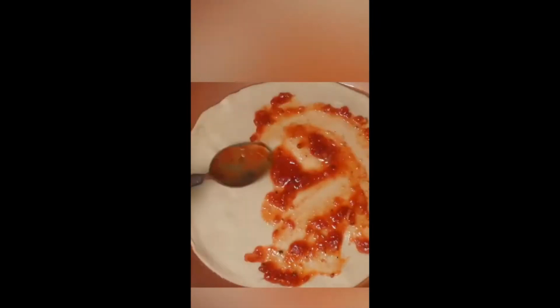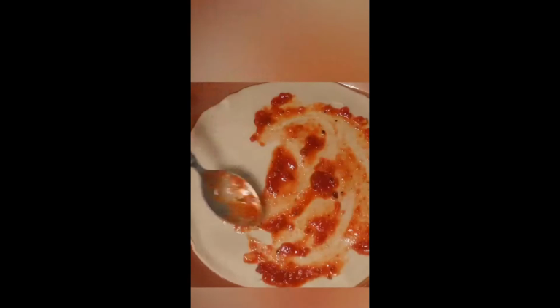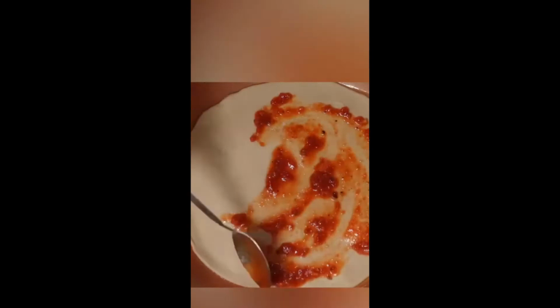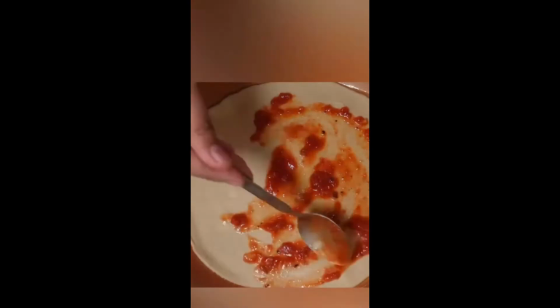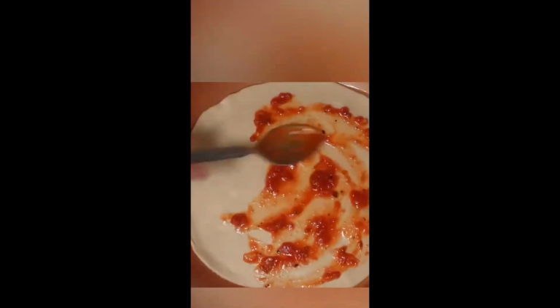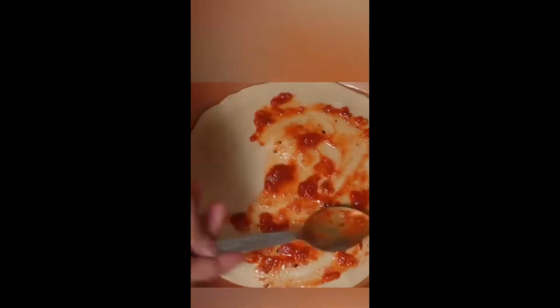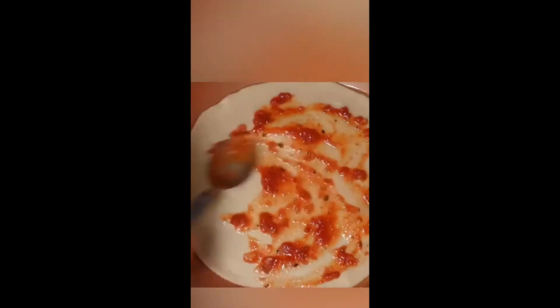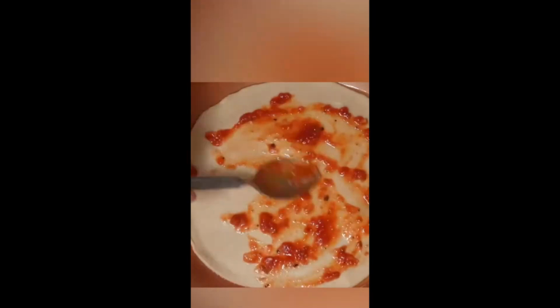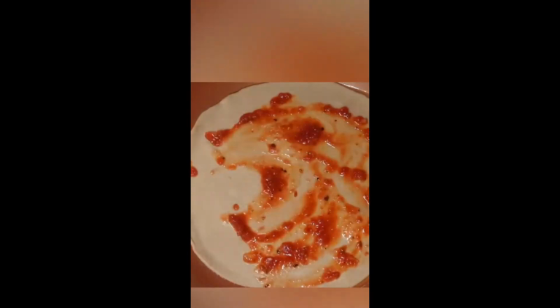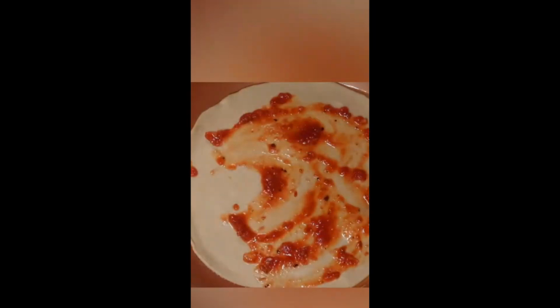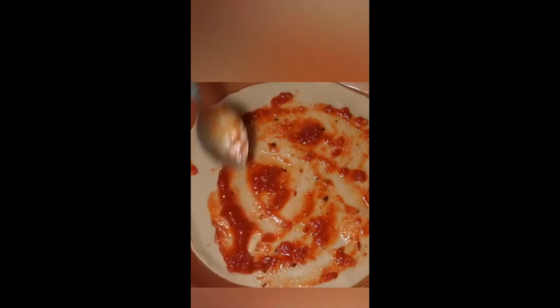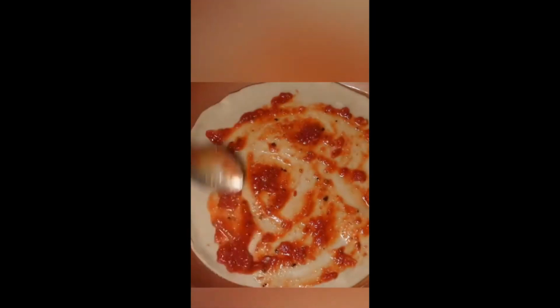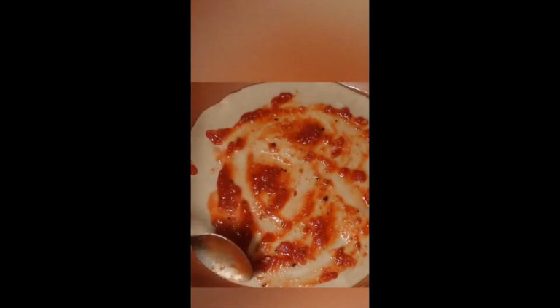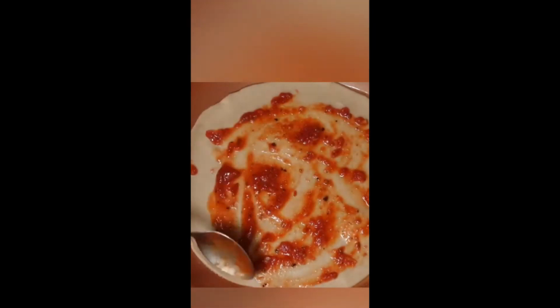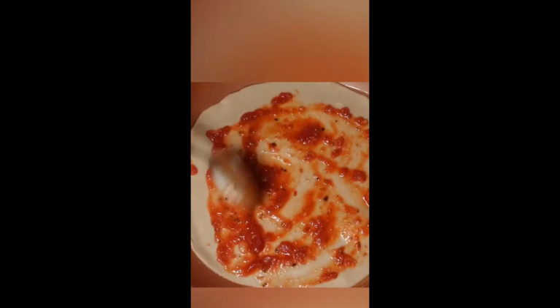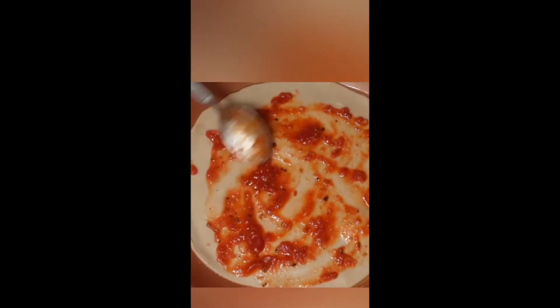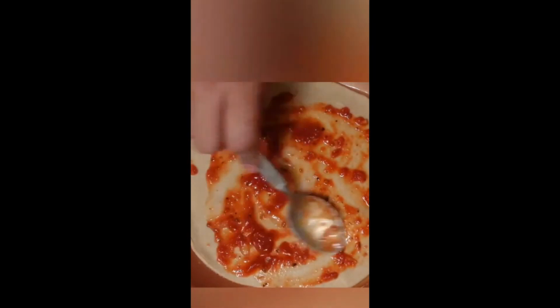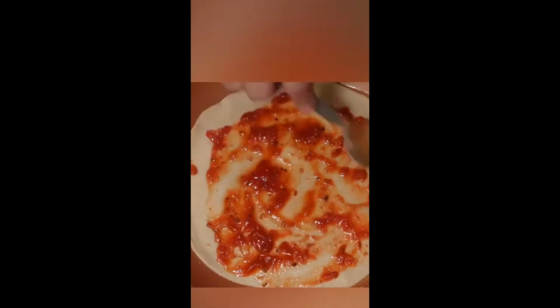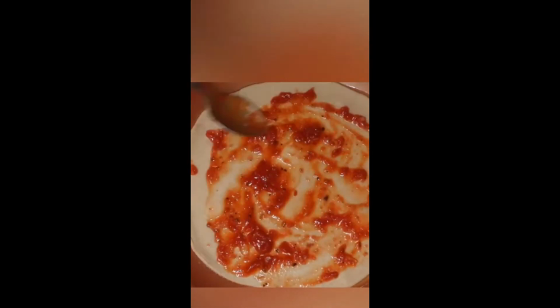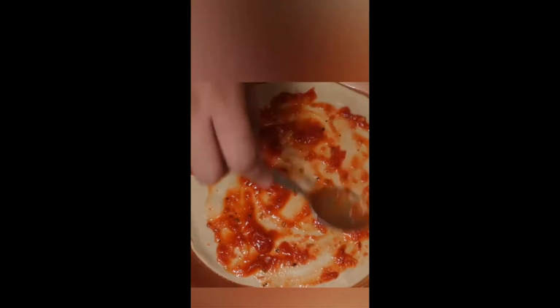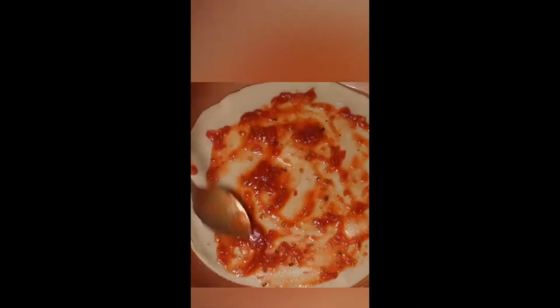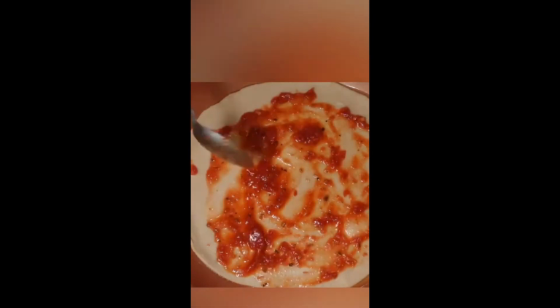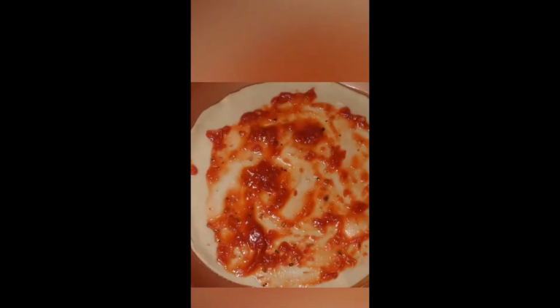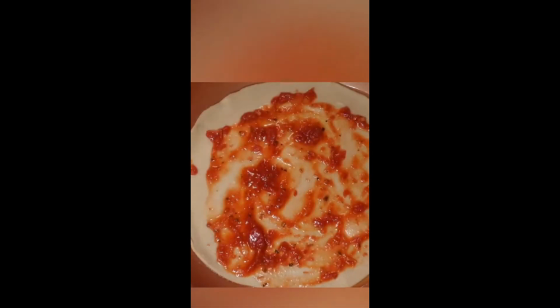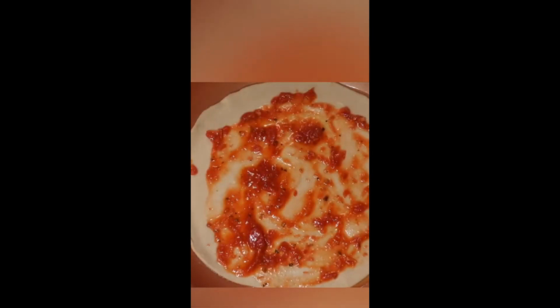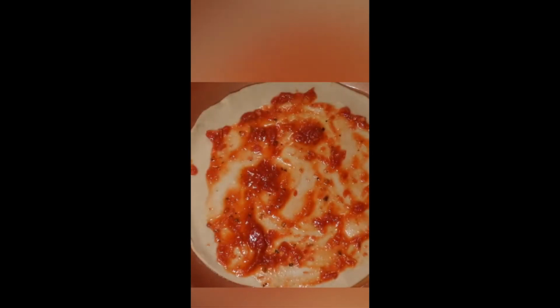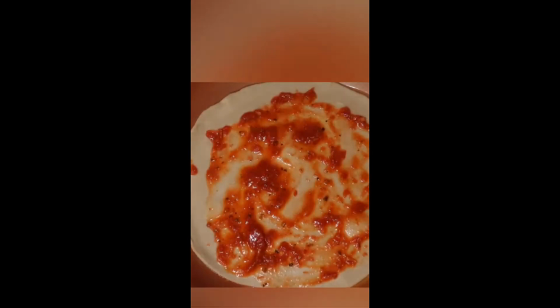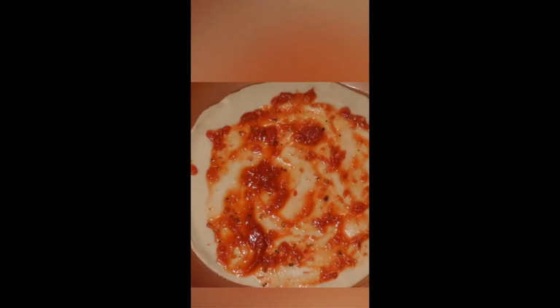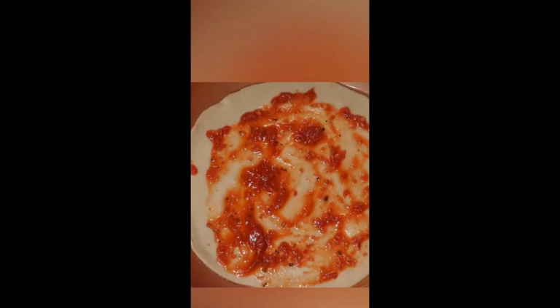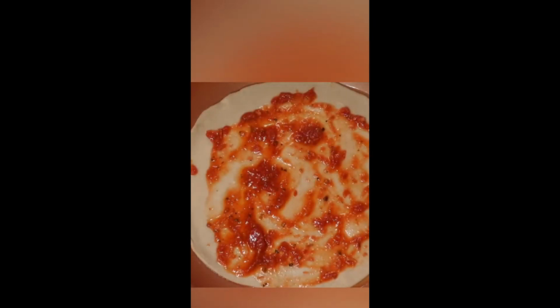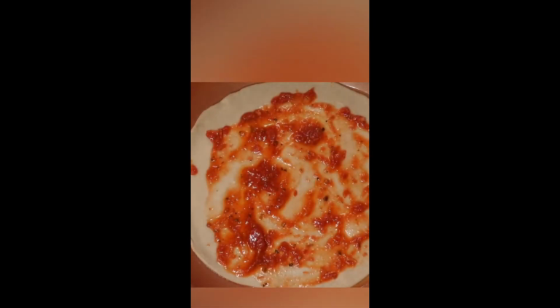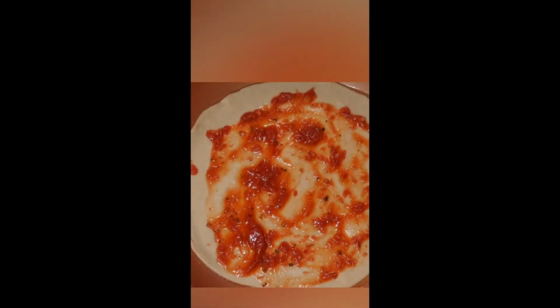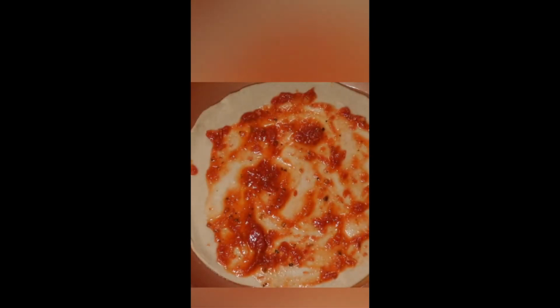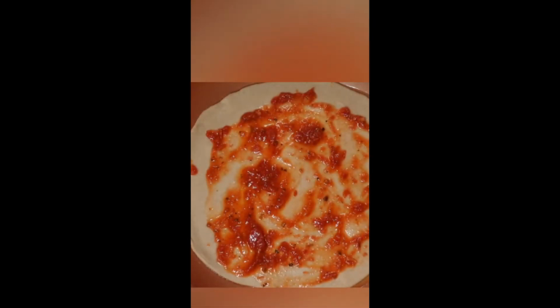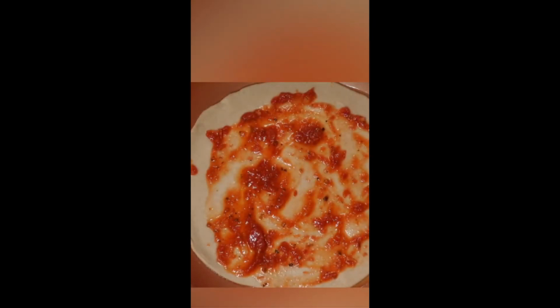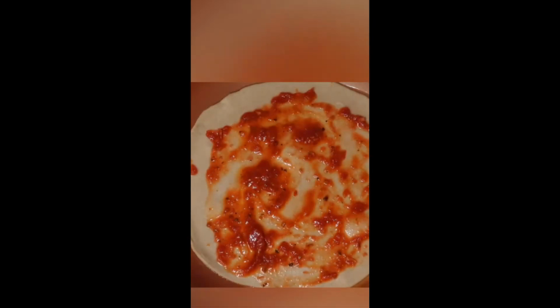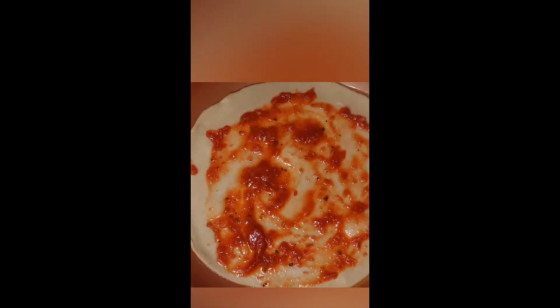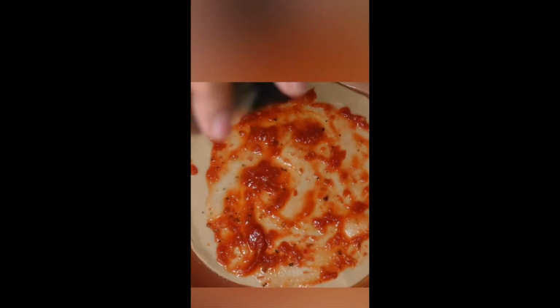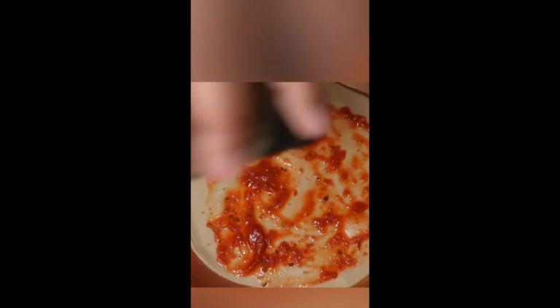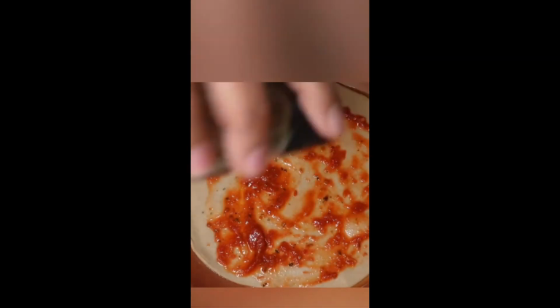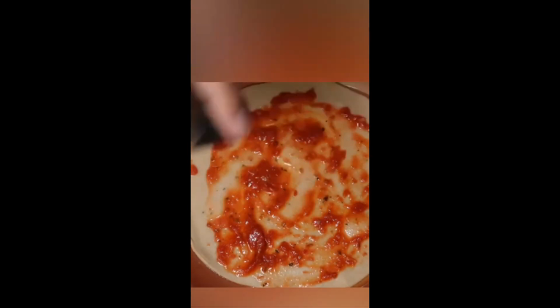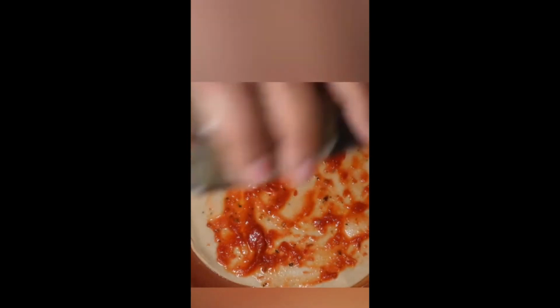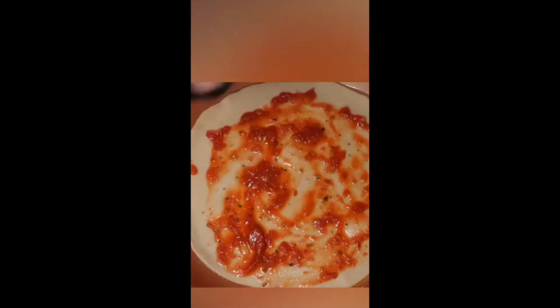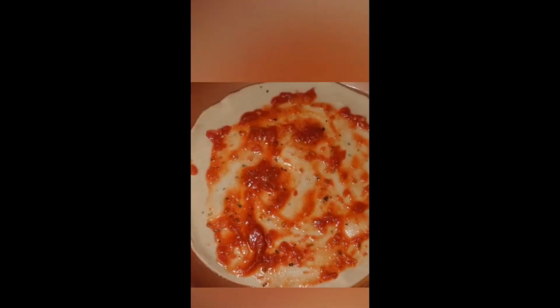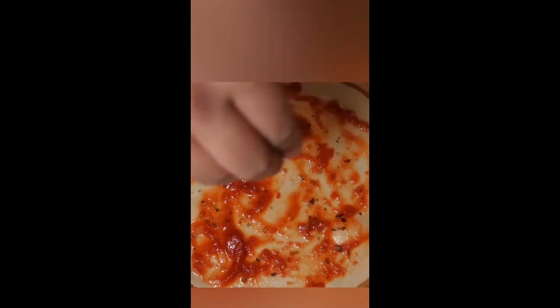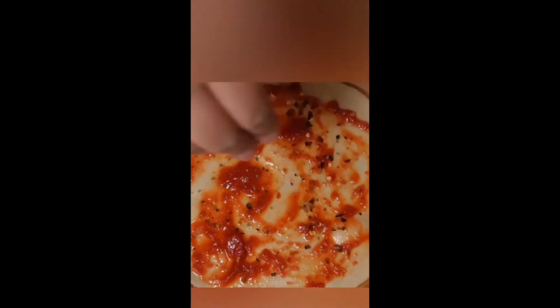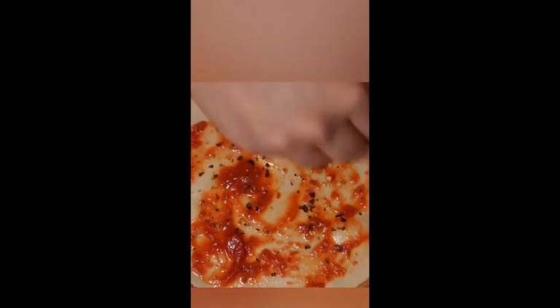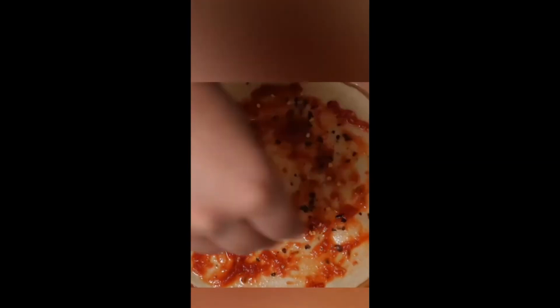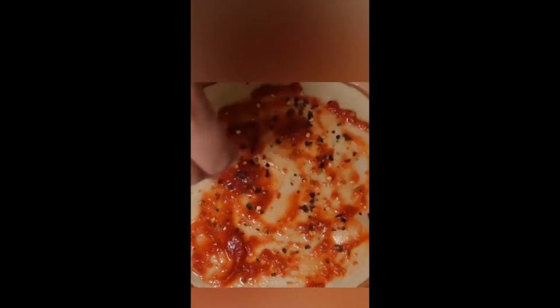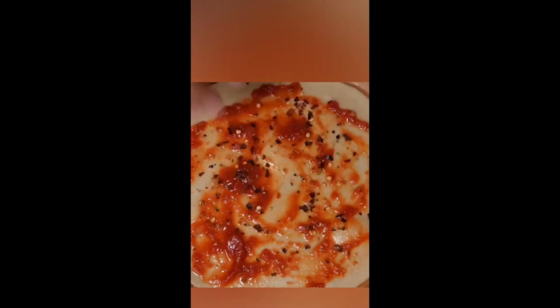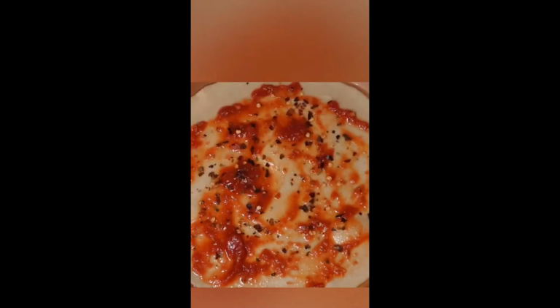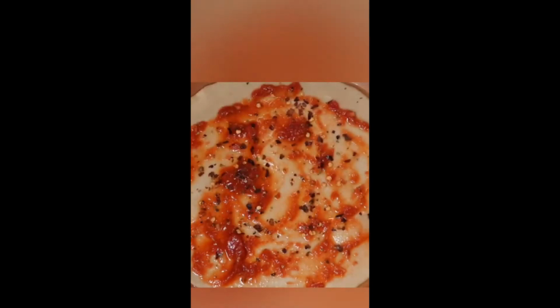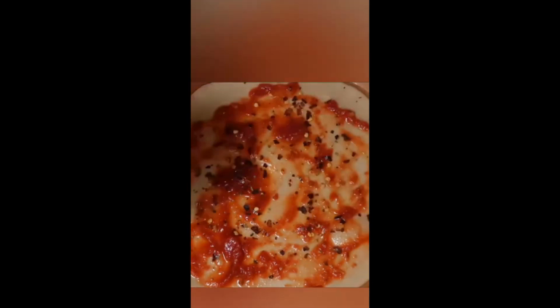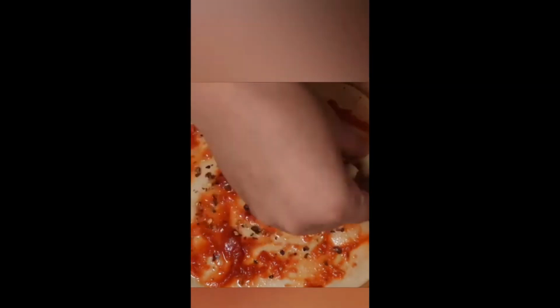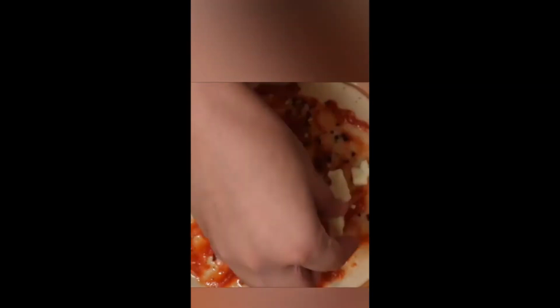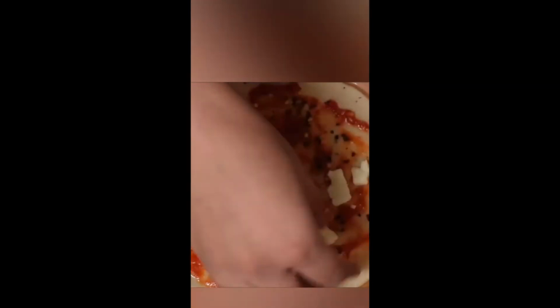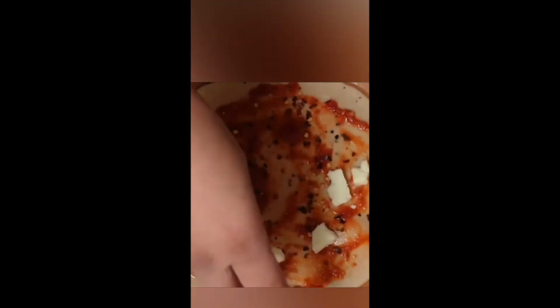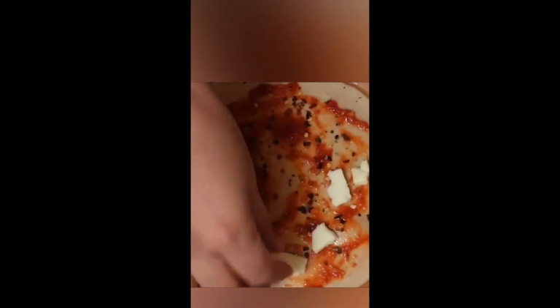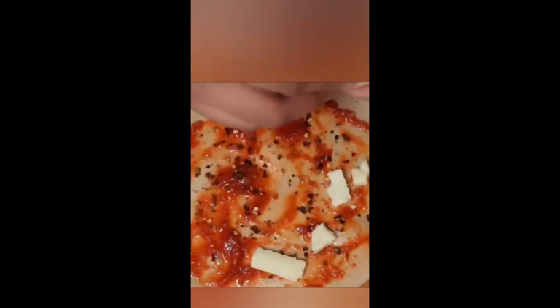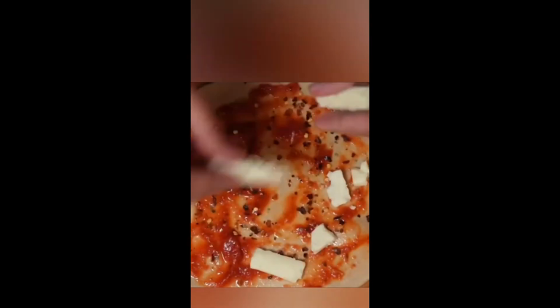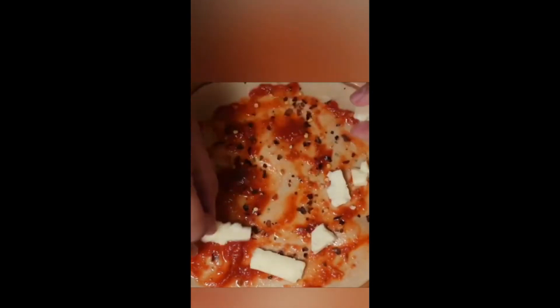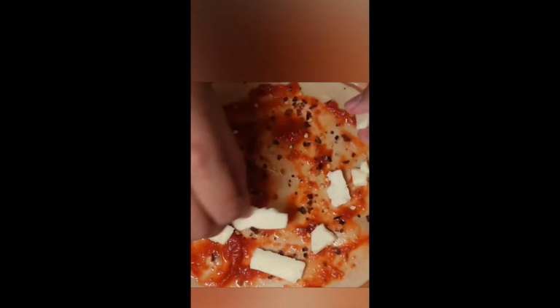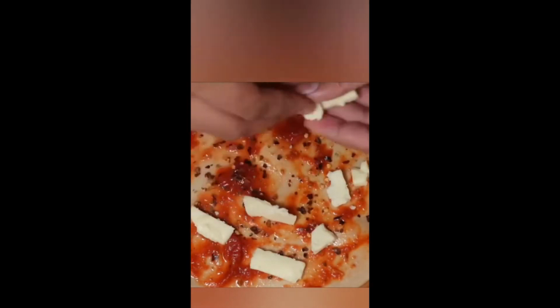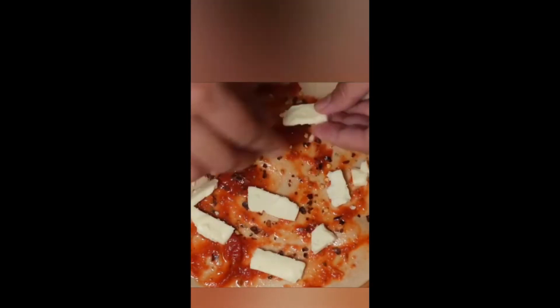We are going to add pizza sauce. We will add ketchup and chili flakes. We will add cheese.